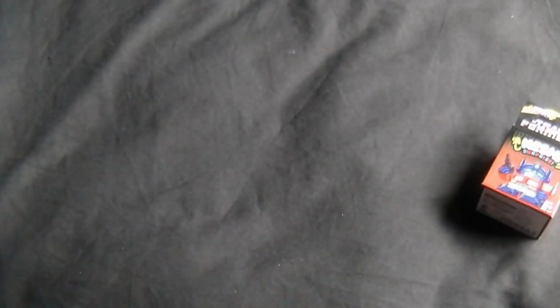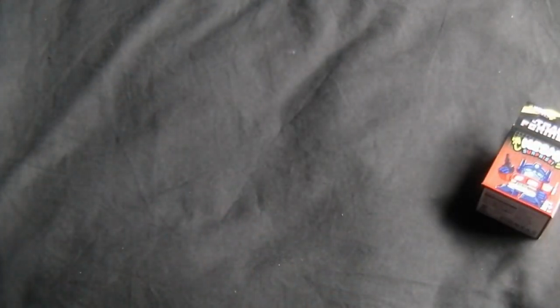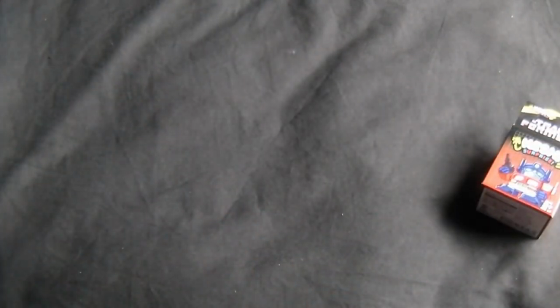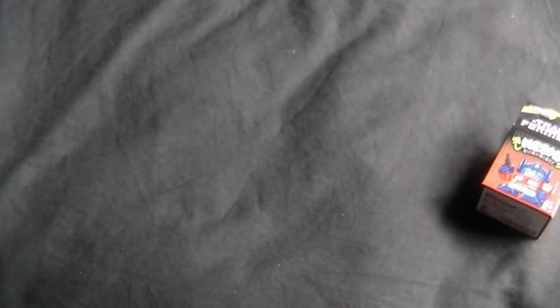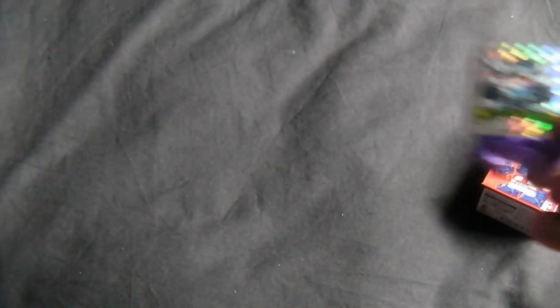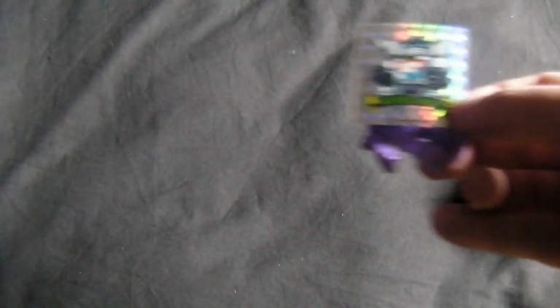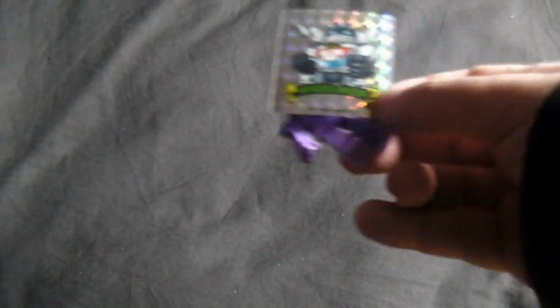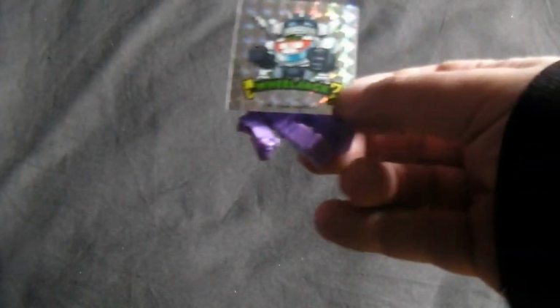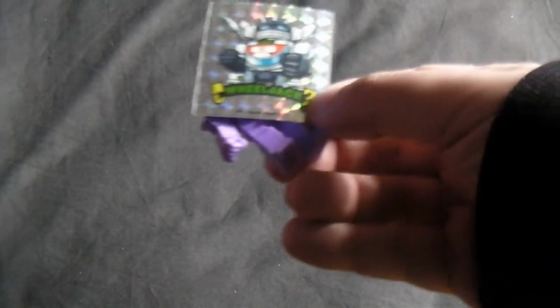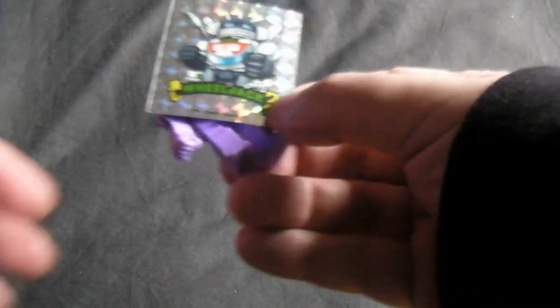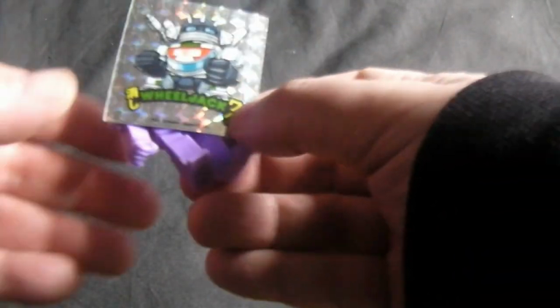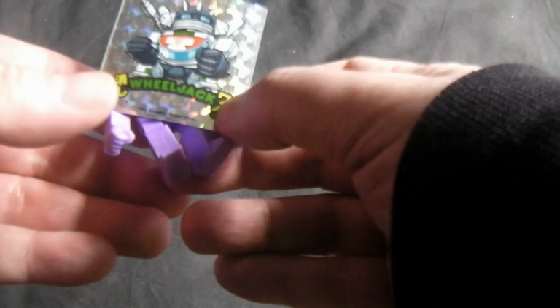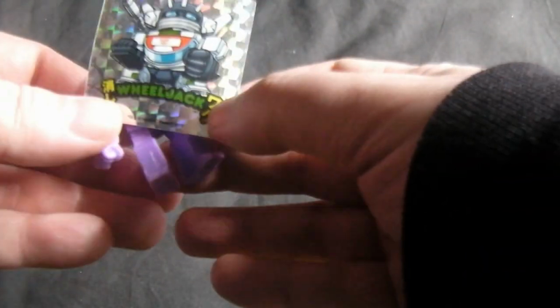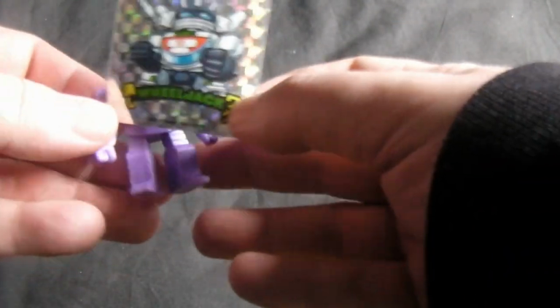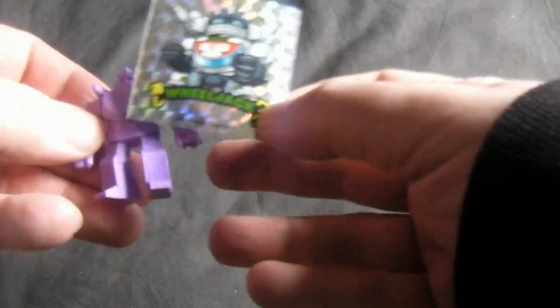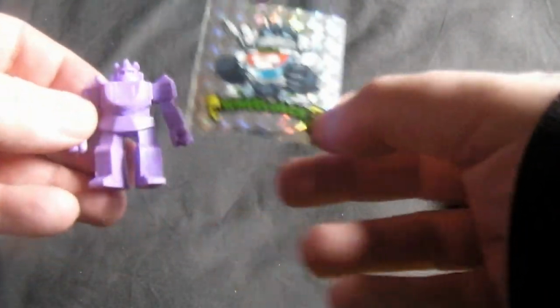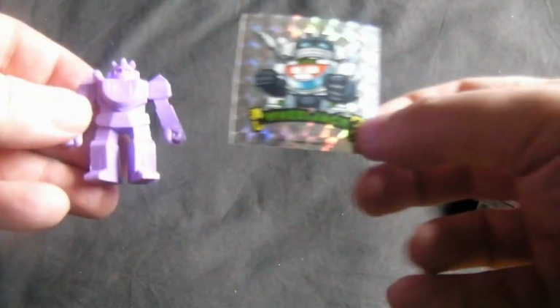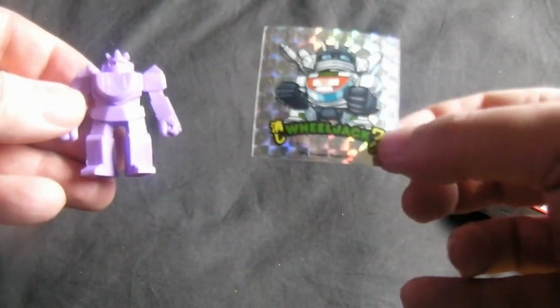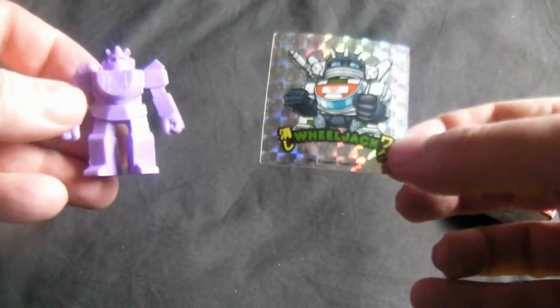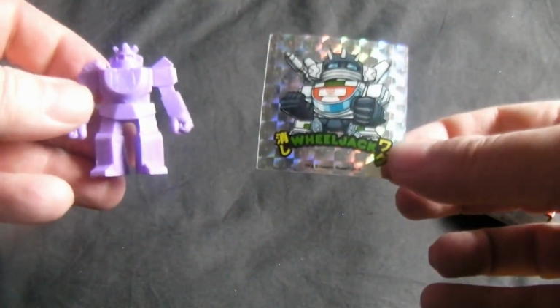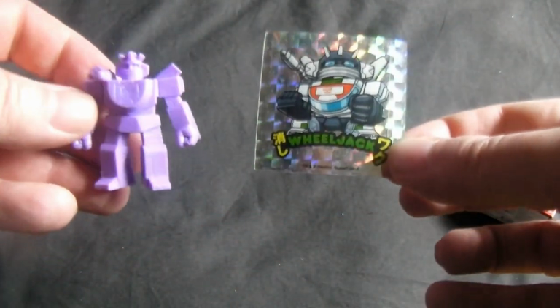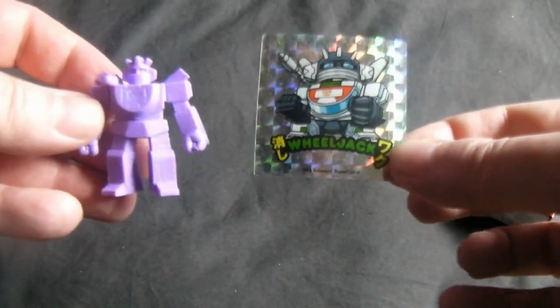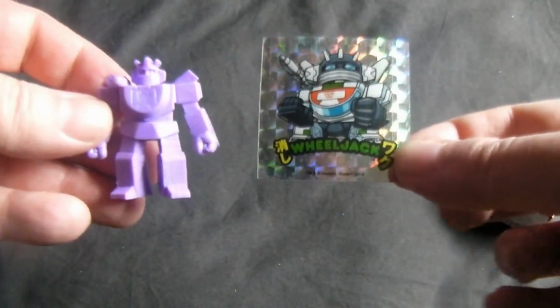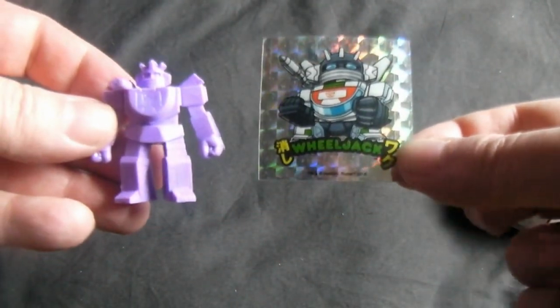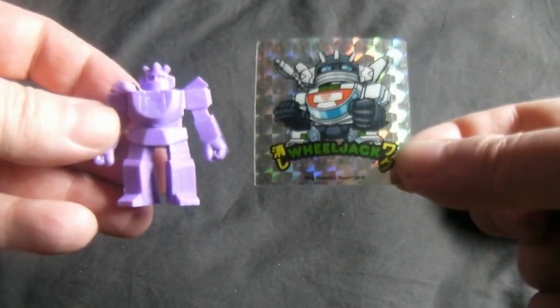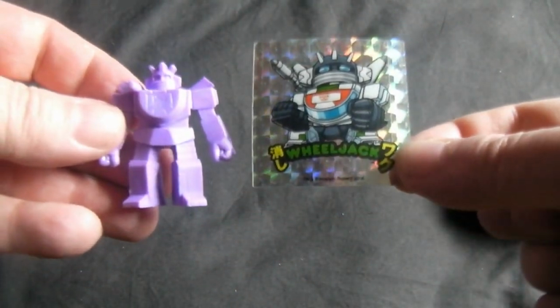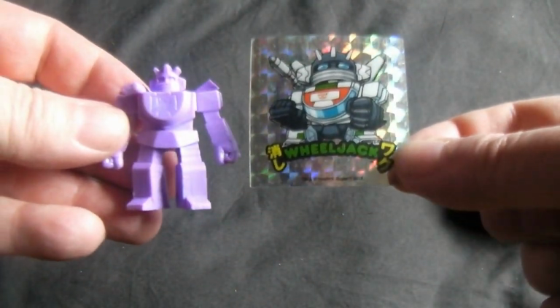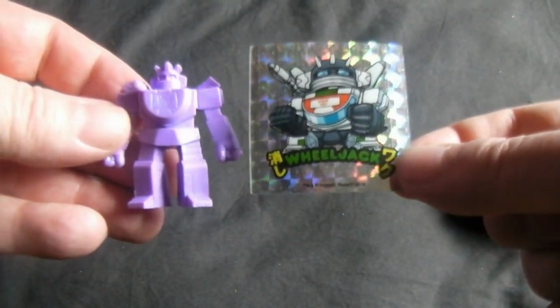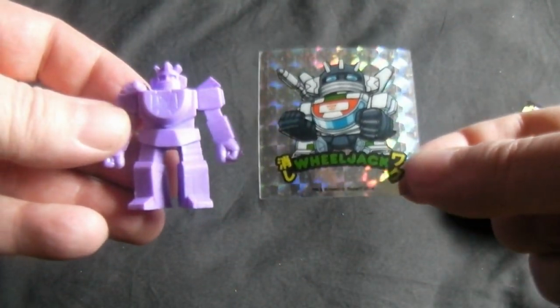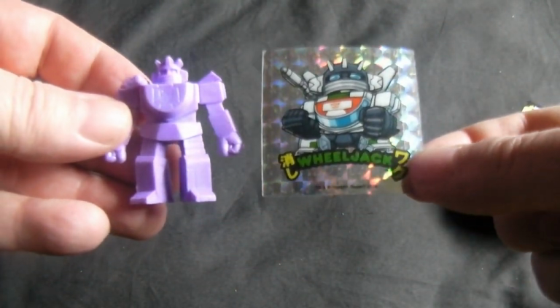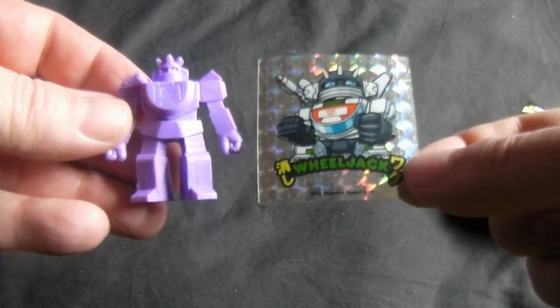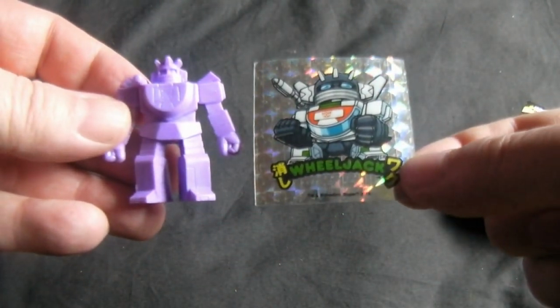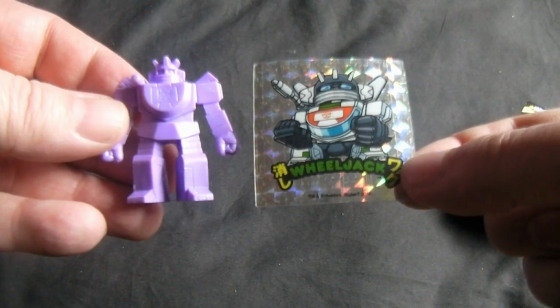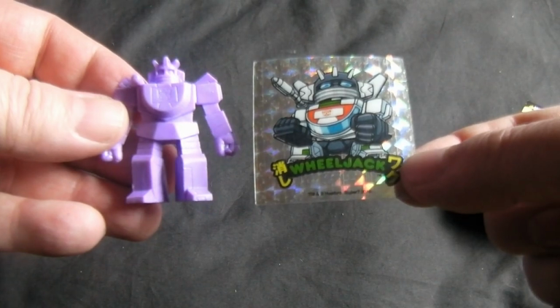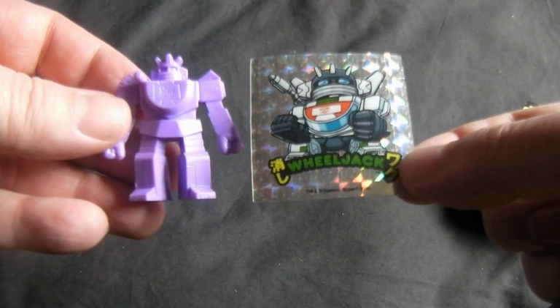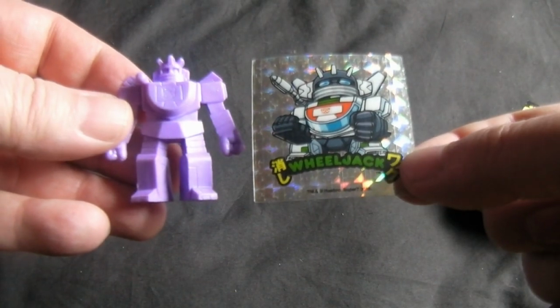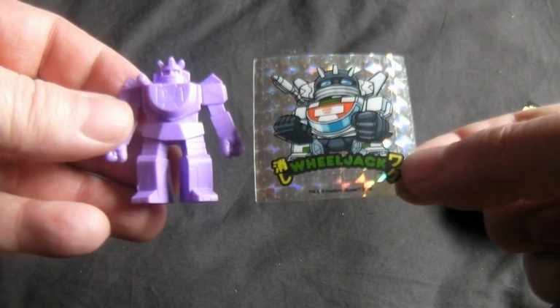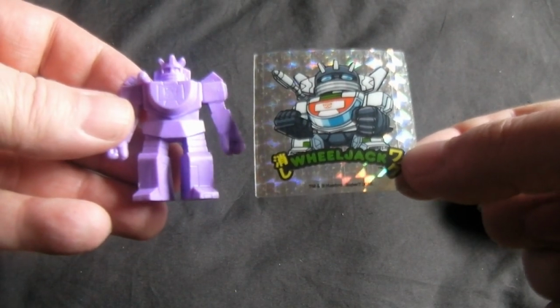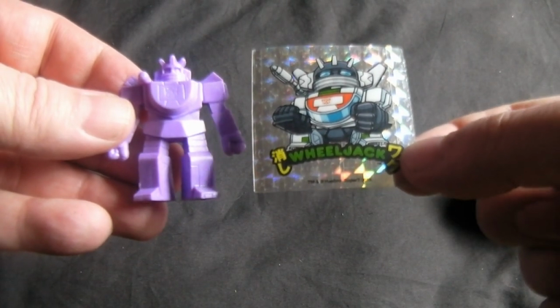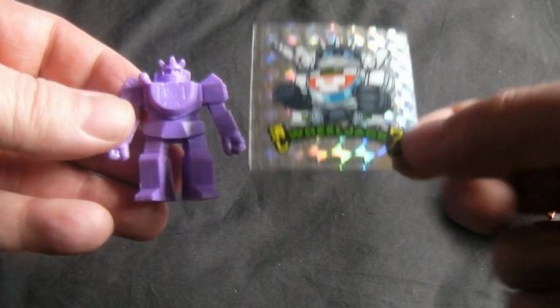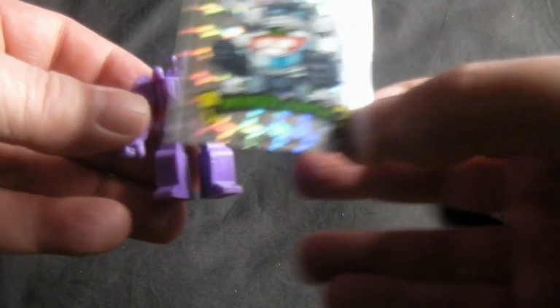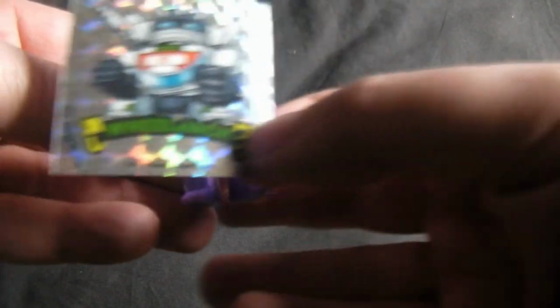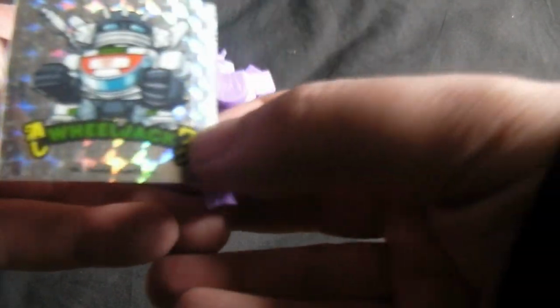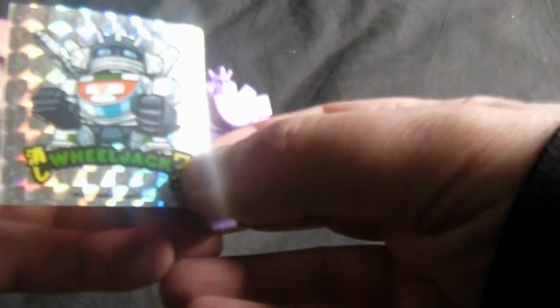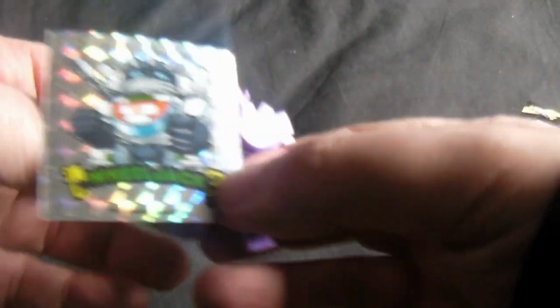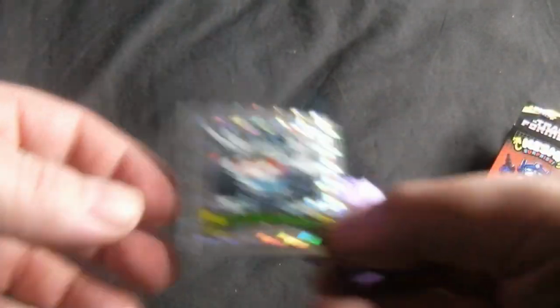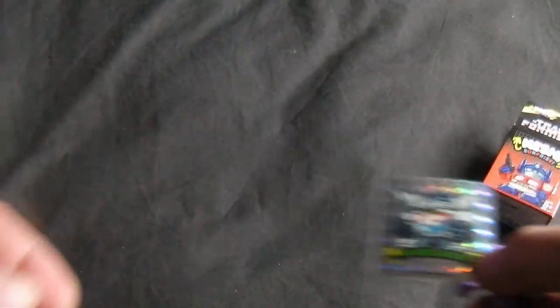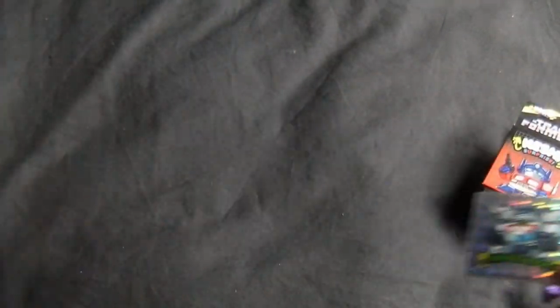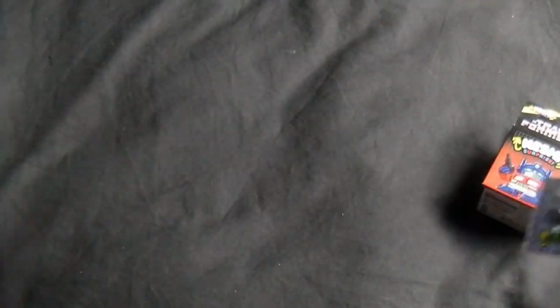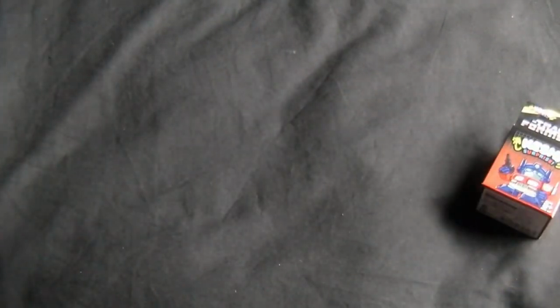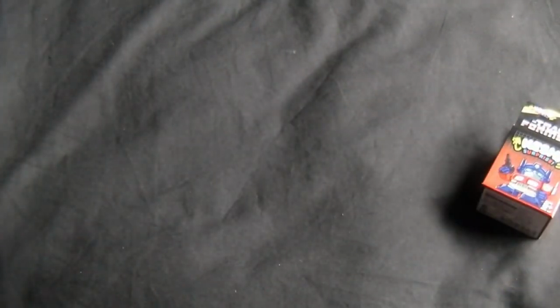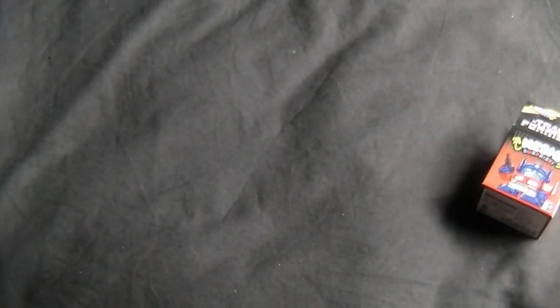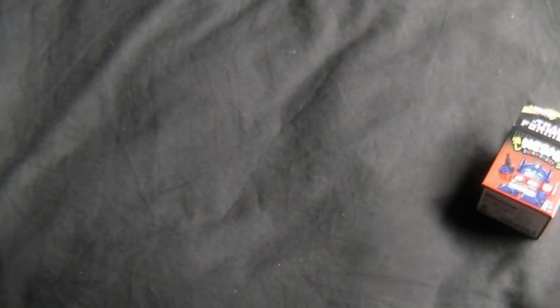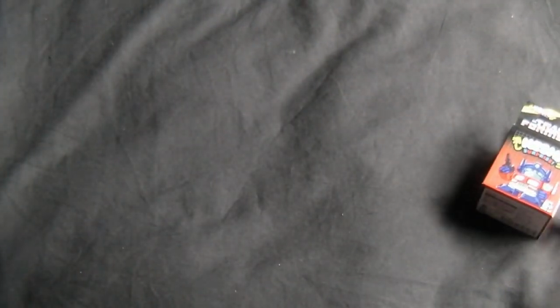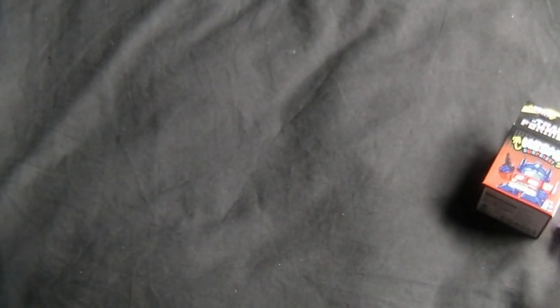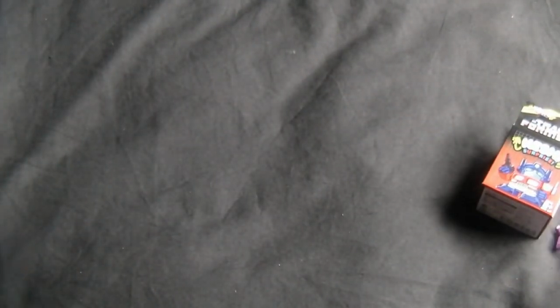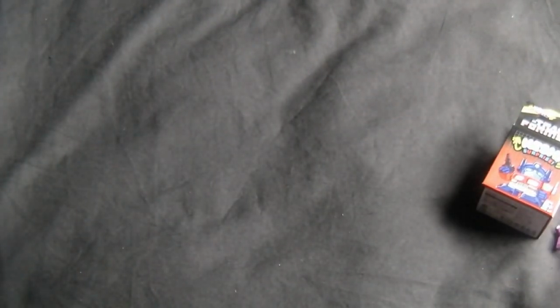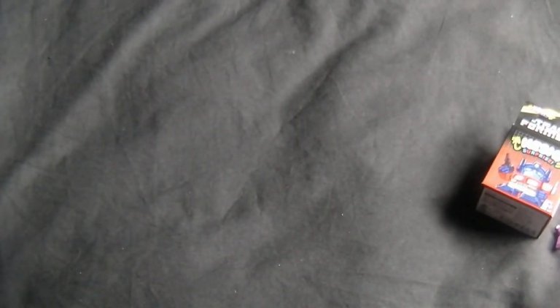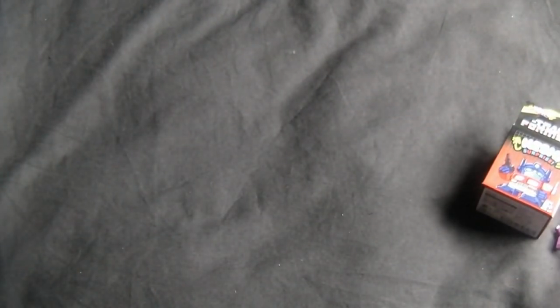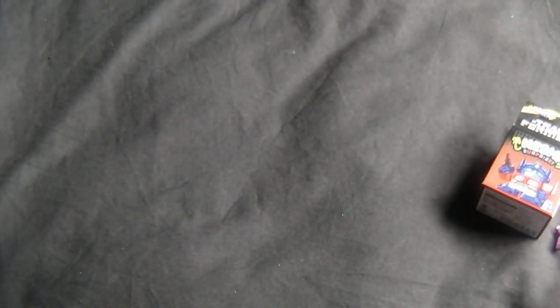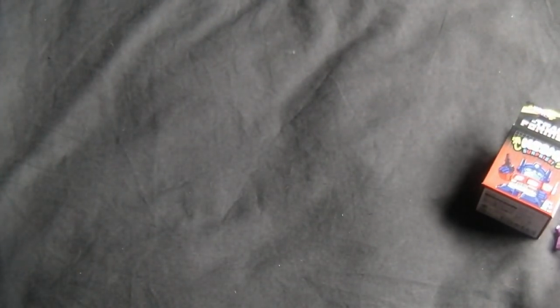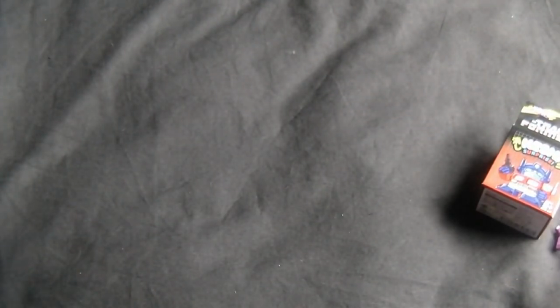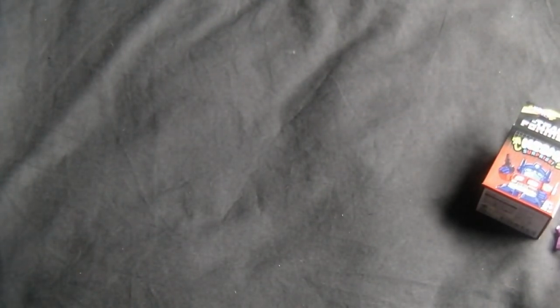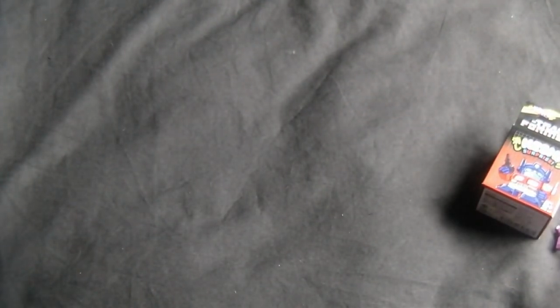I'll have to get some more of those. It was three pounds, which is quite cheap because online they're ten pounds.